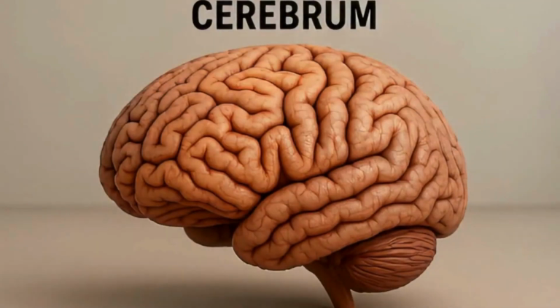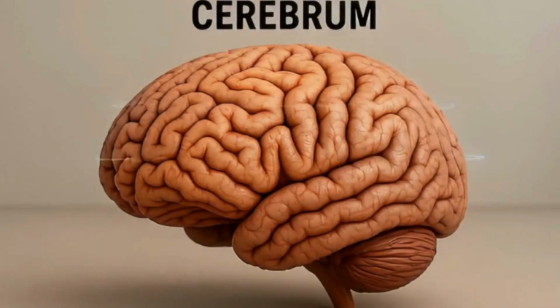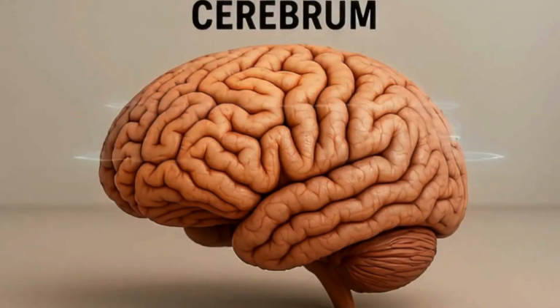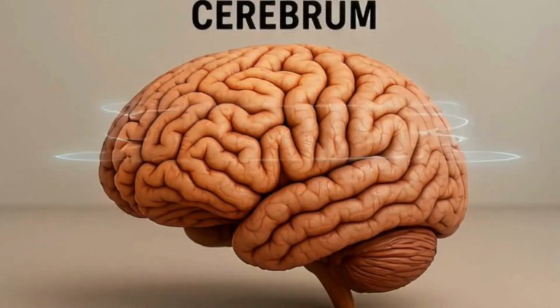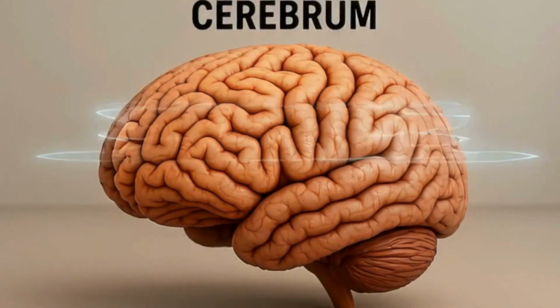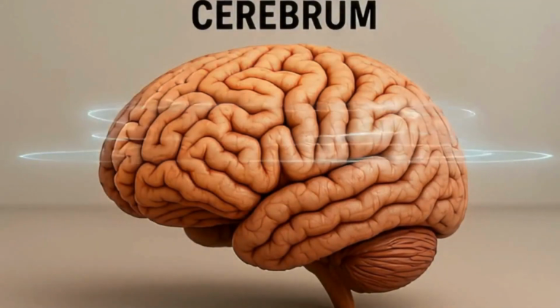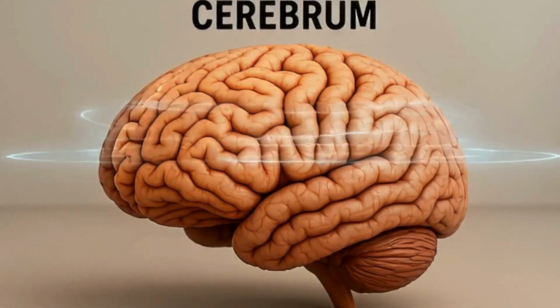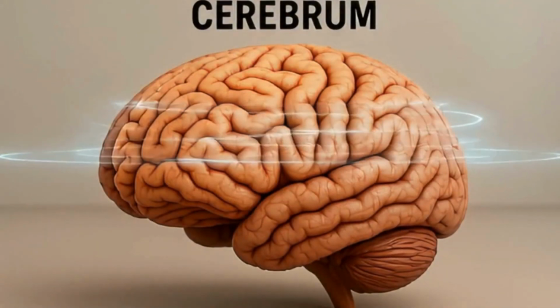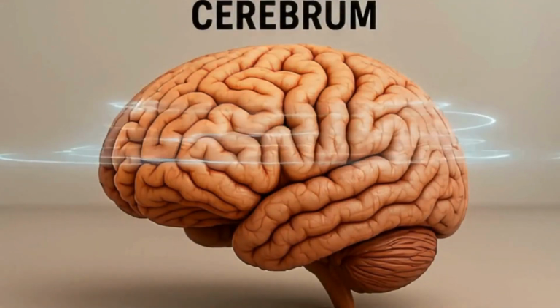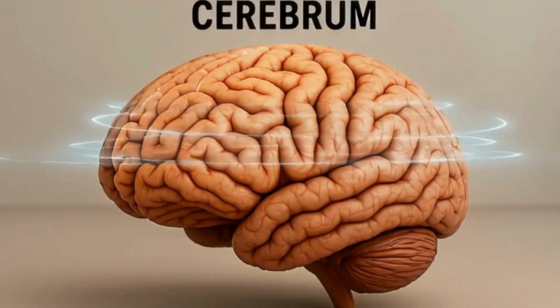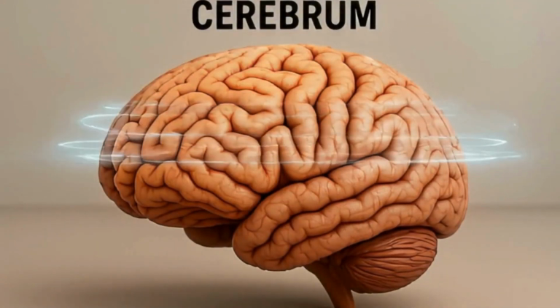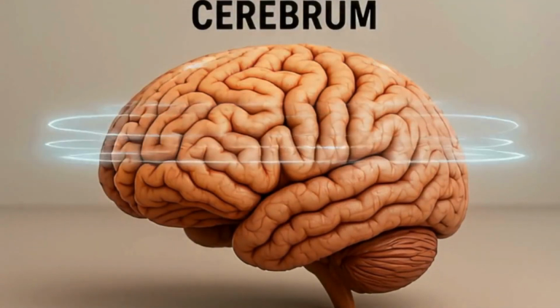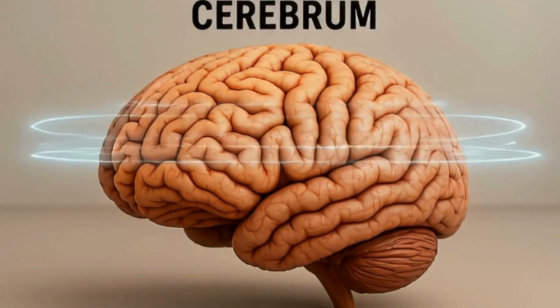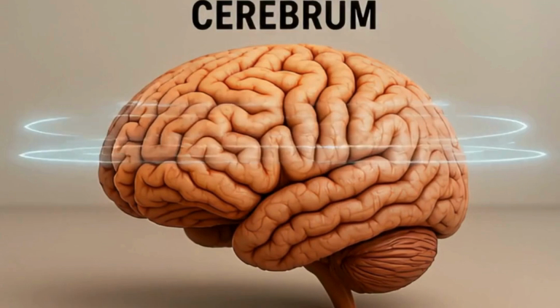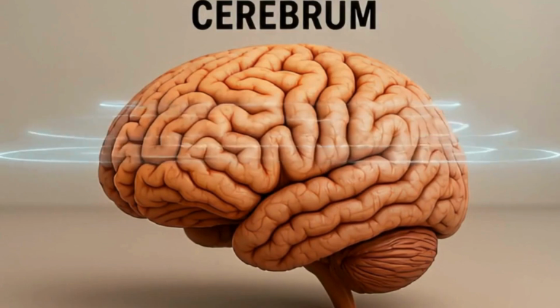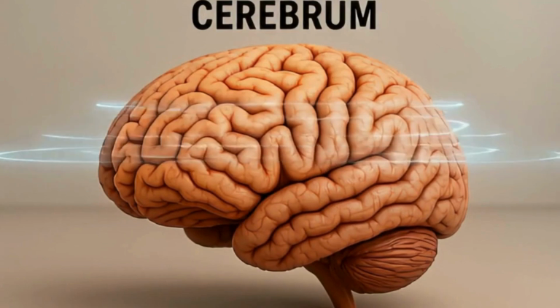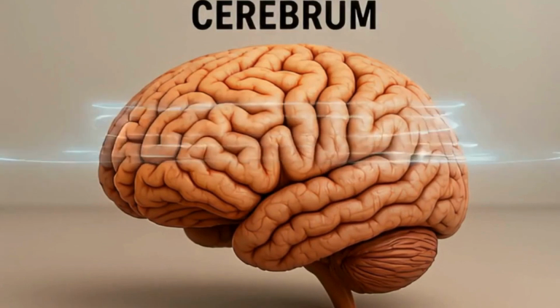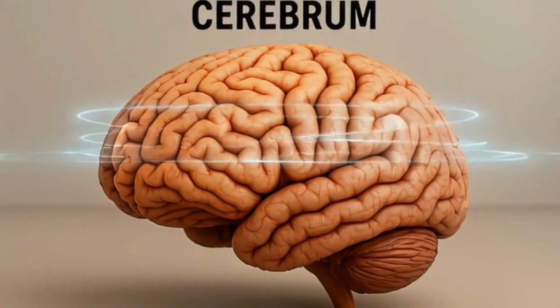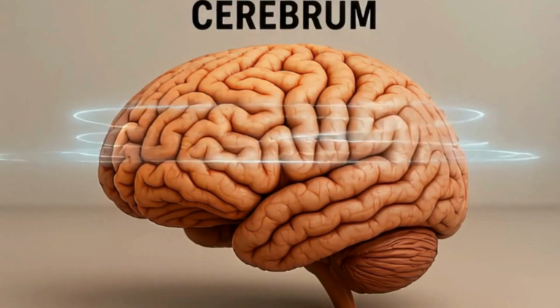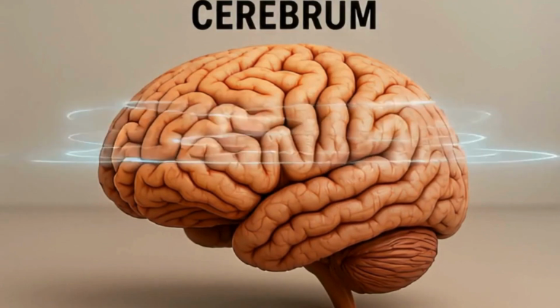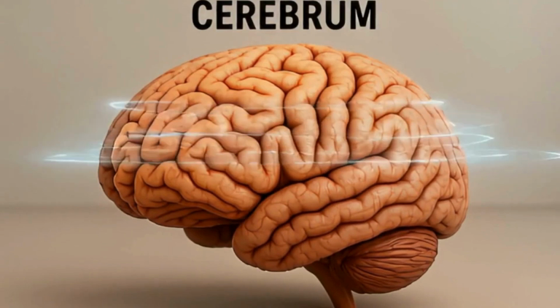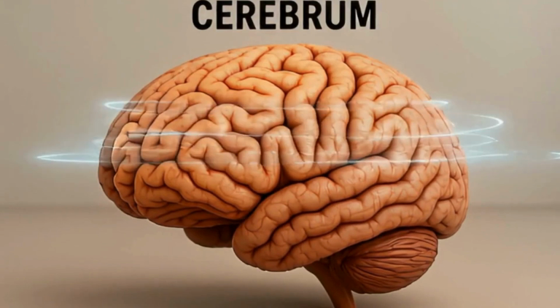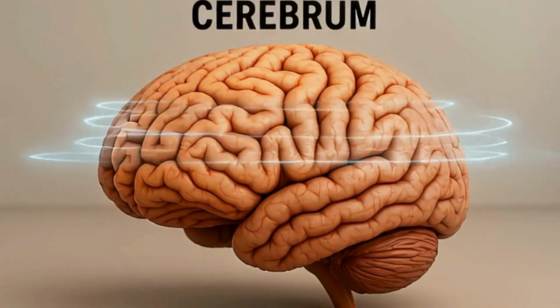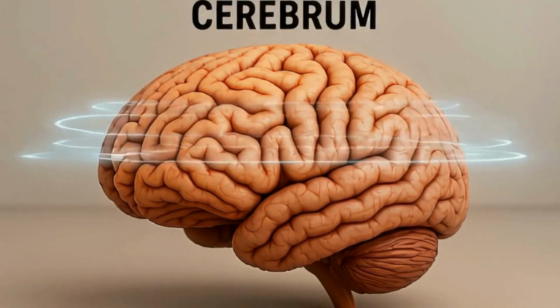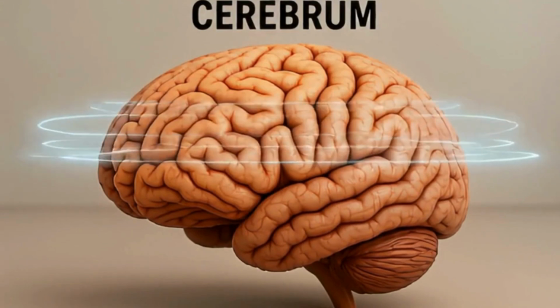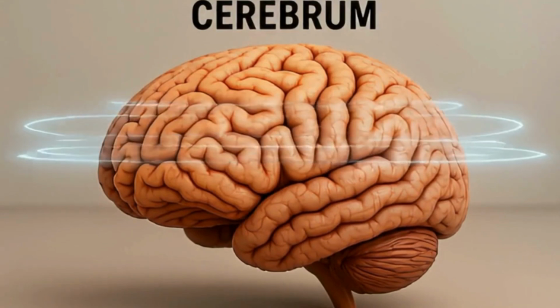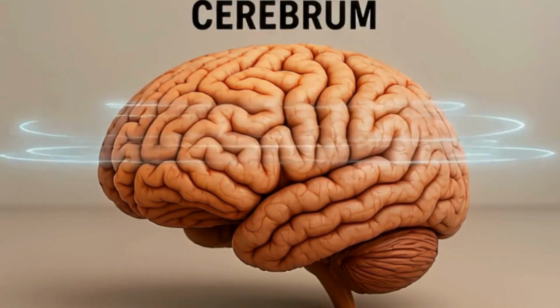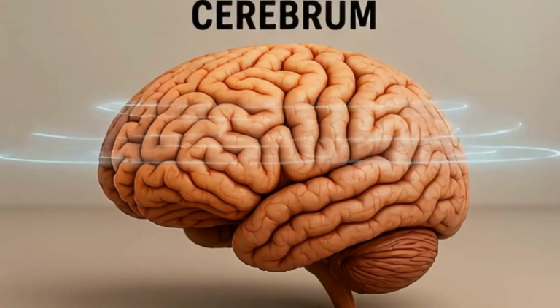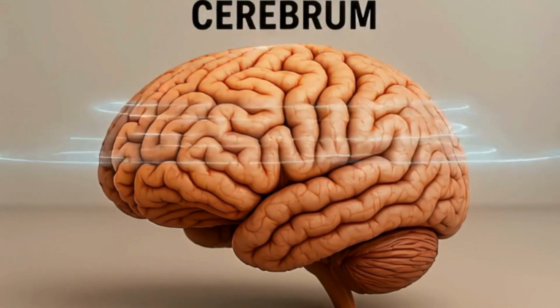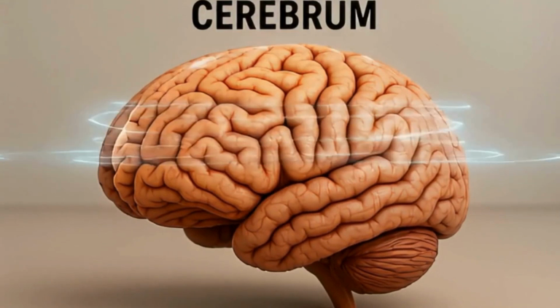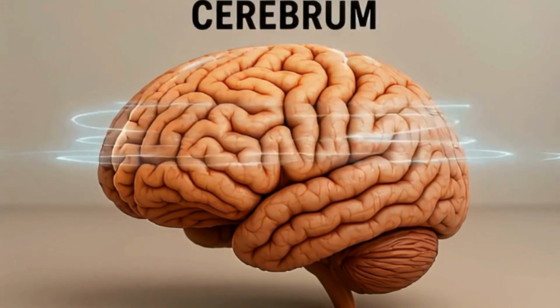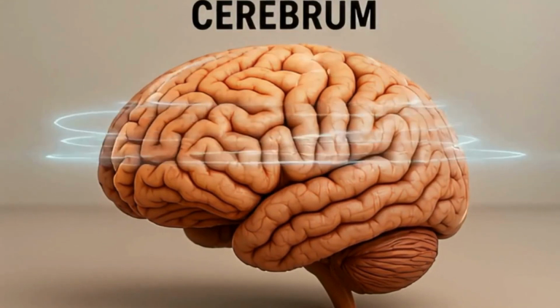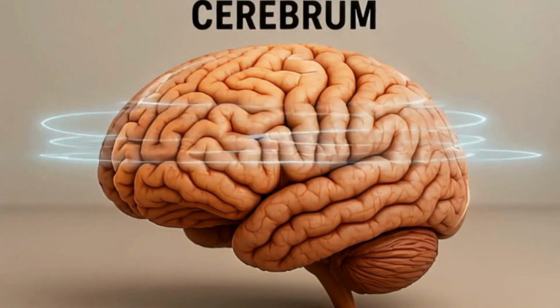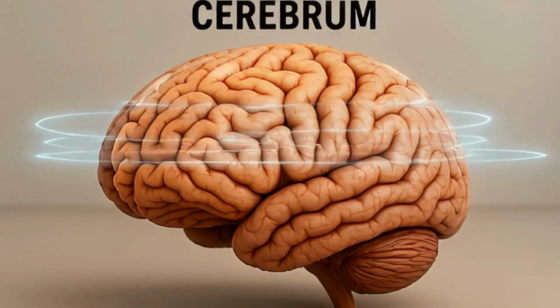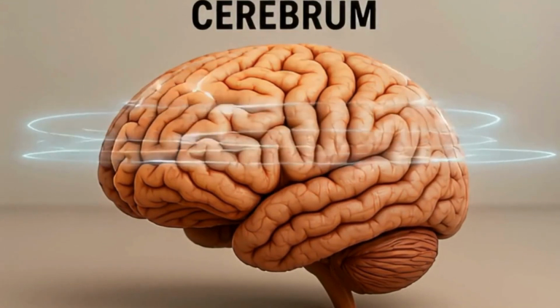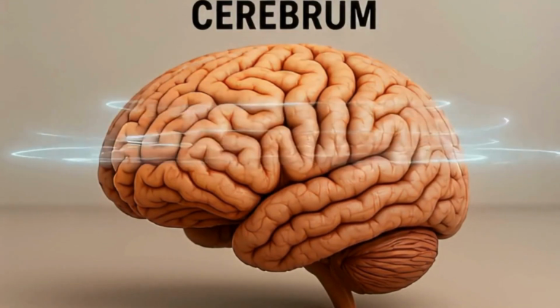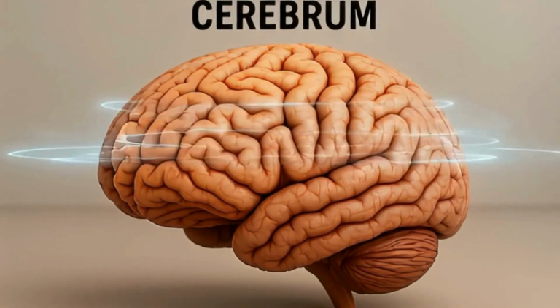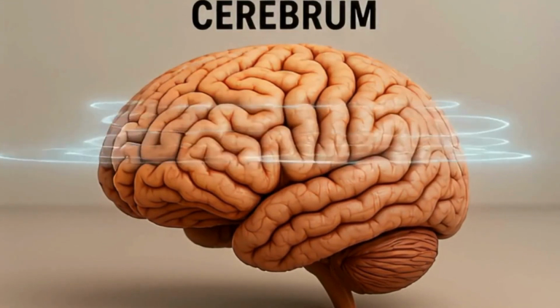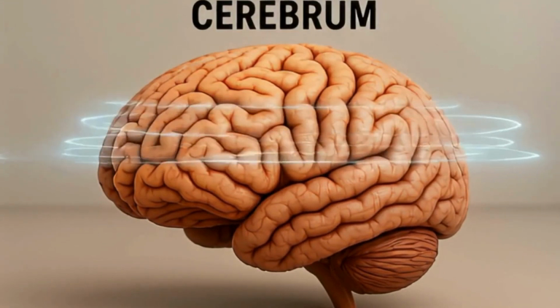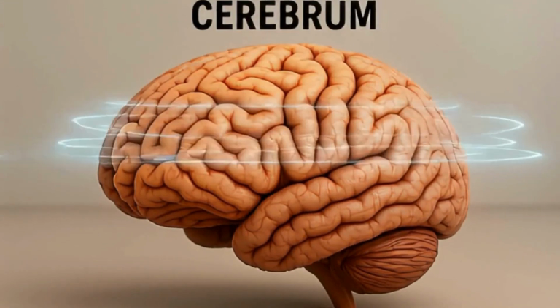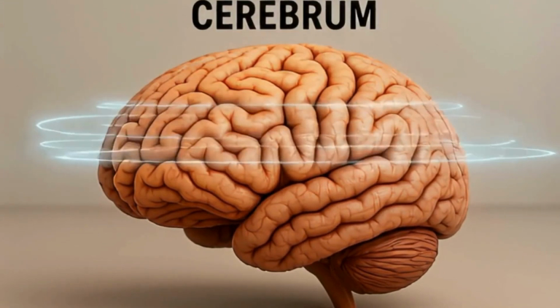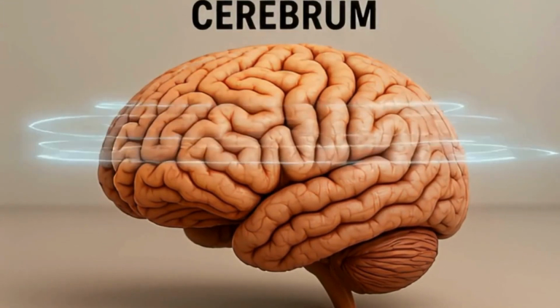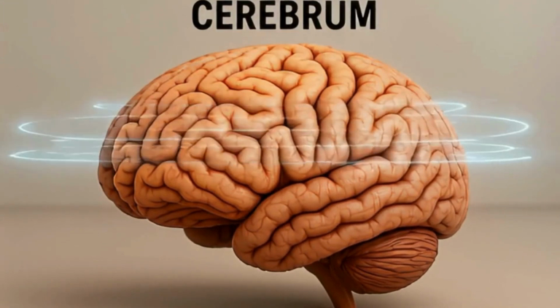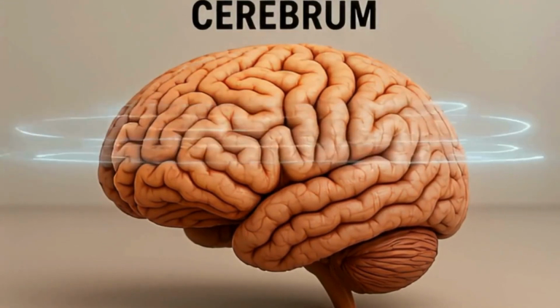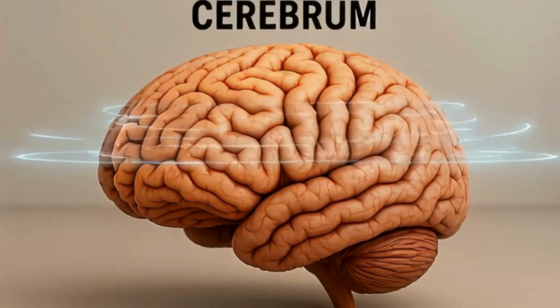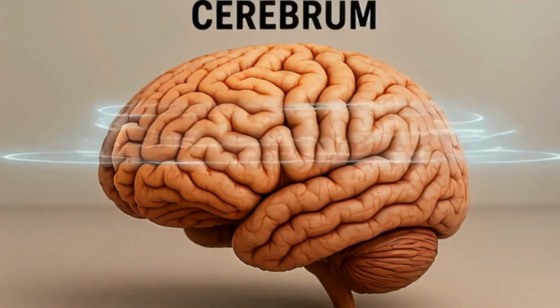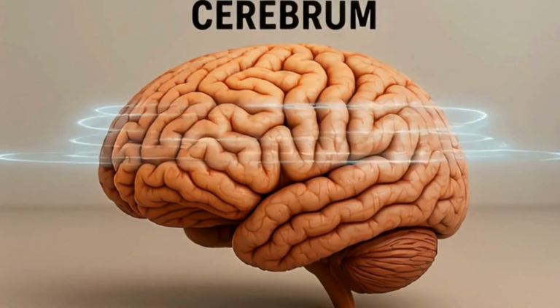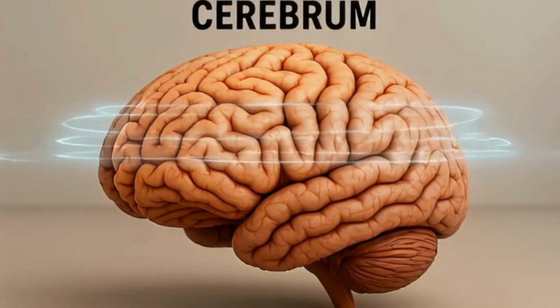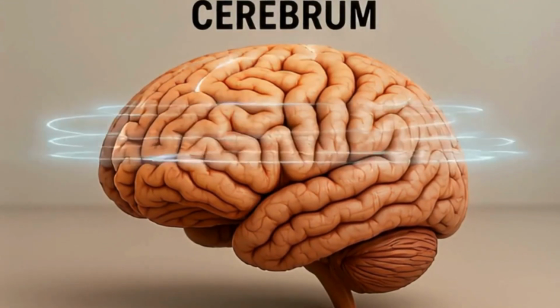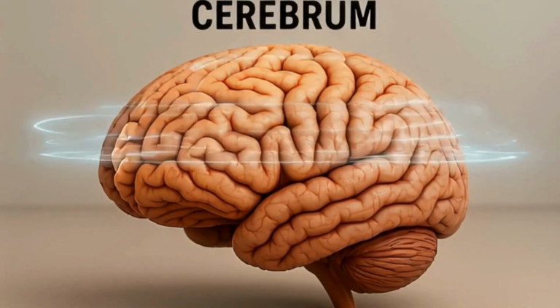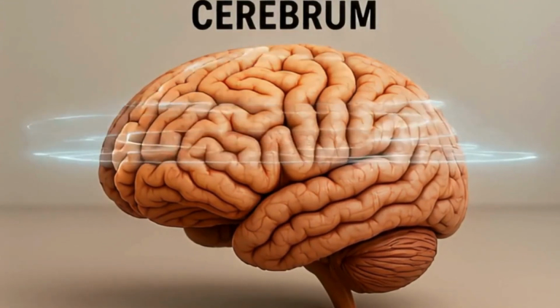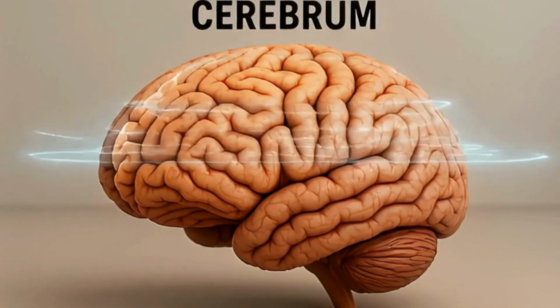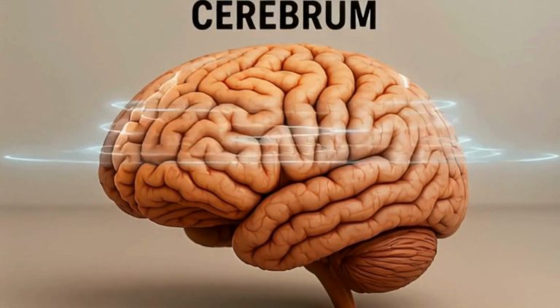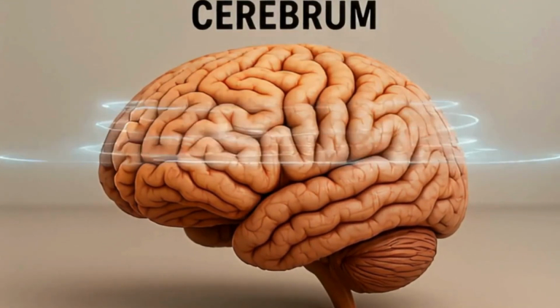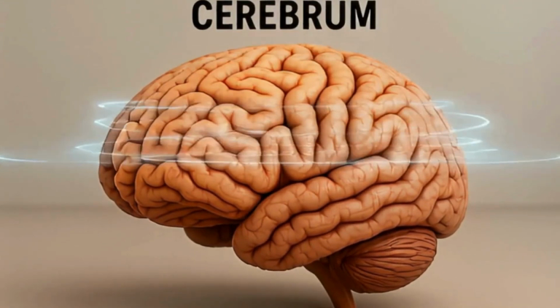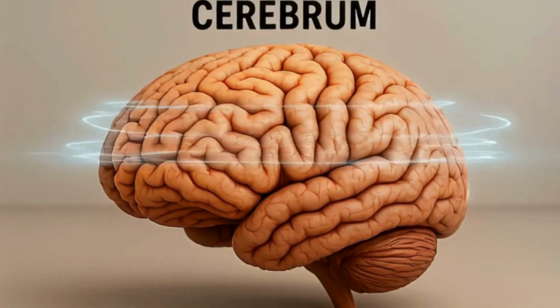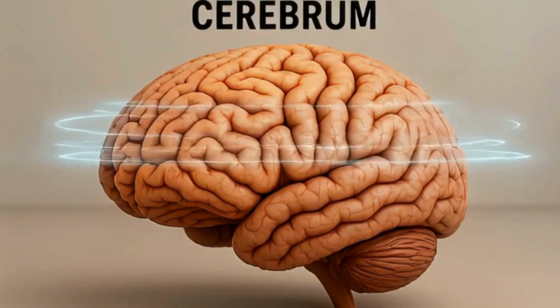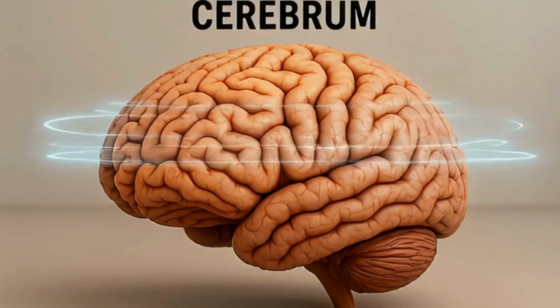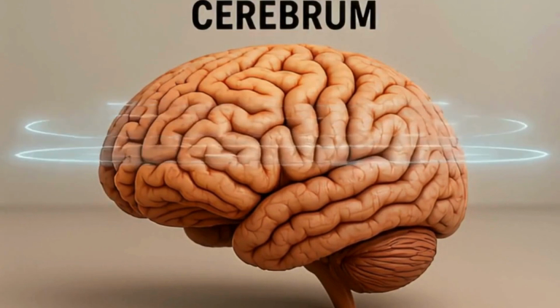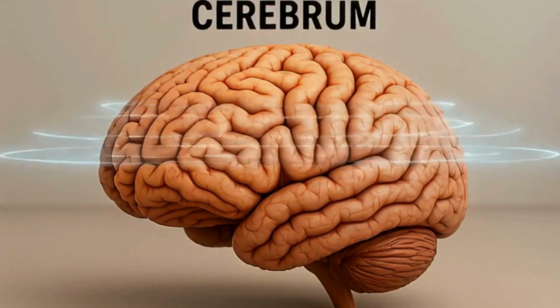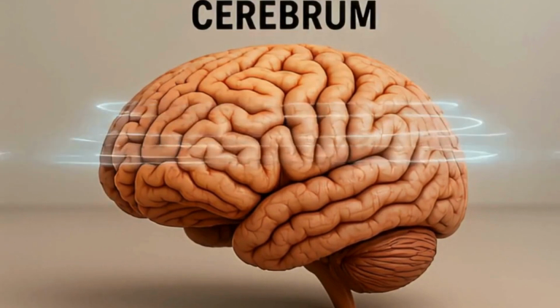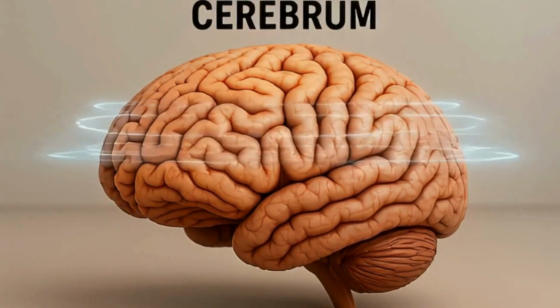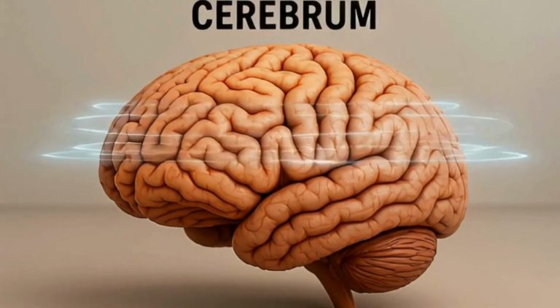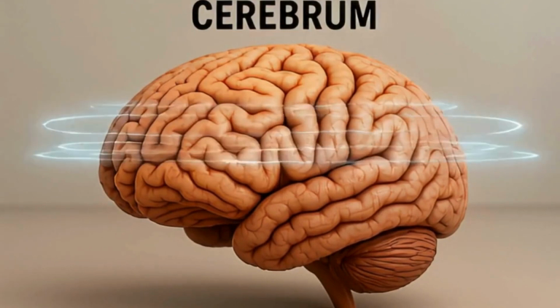This is the cerebrum, the largest part of the brain, controlling thought, memory, movement, and emotions.